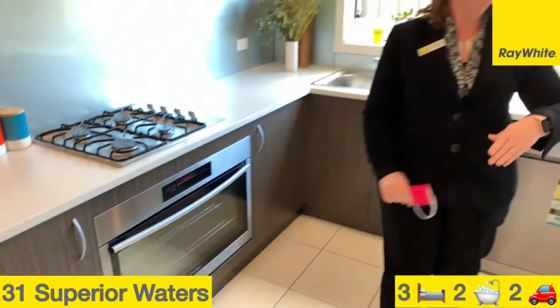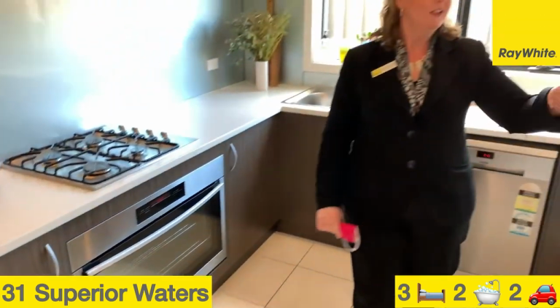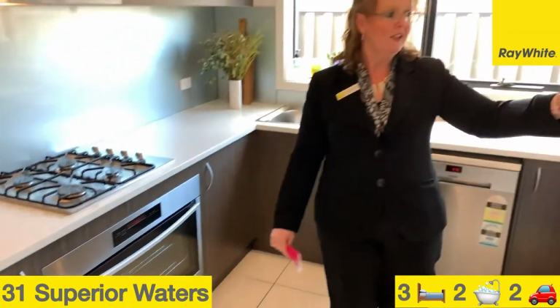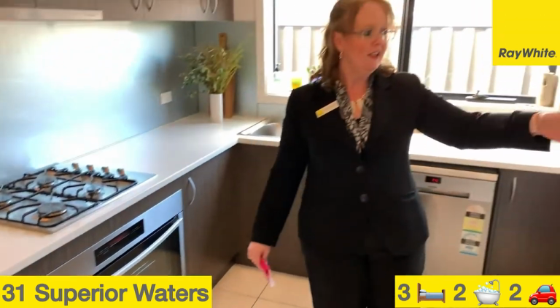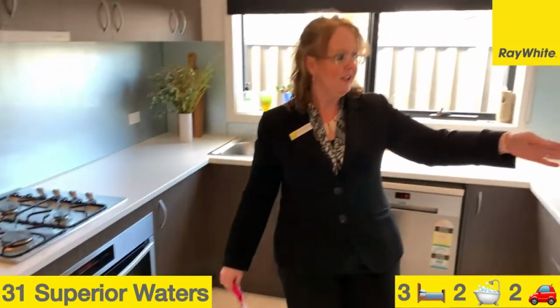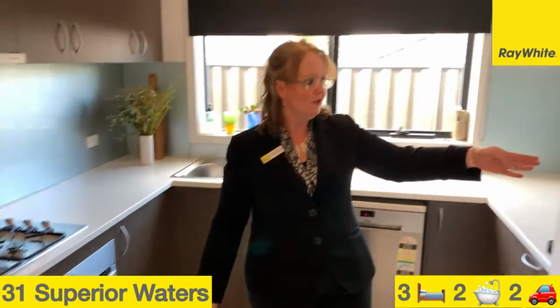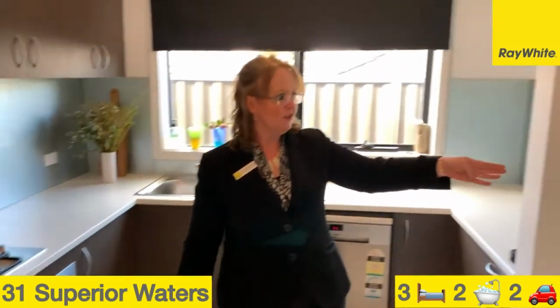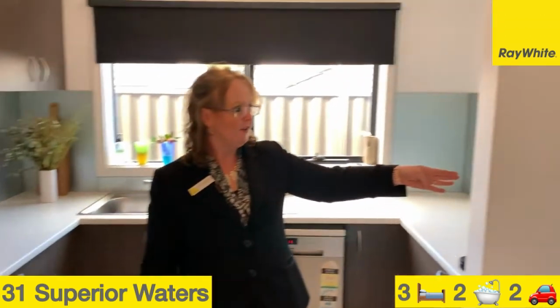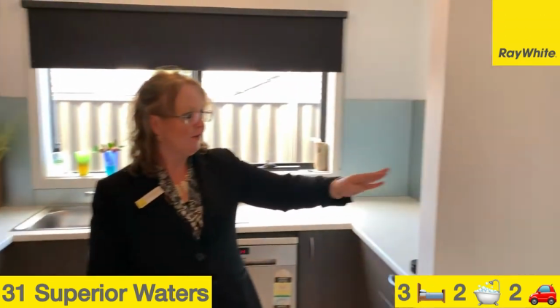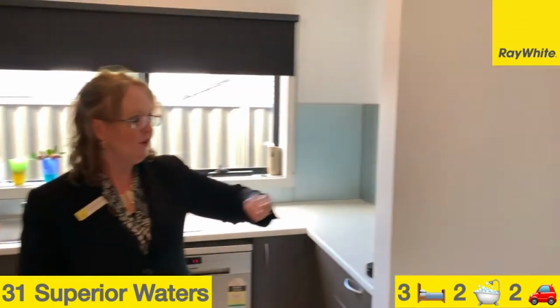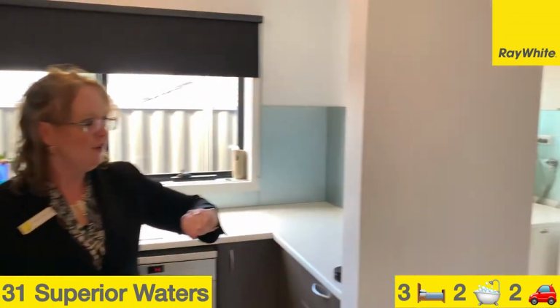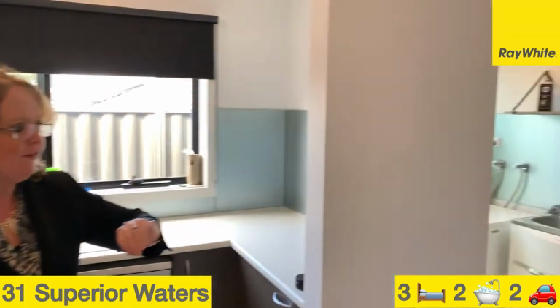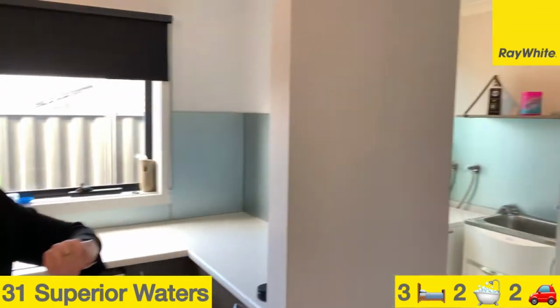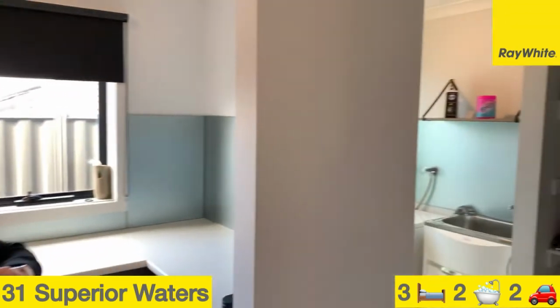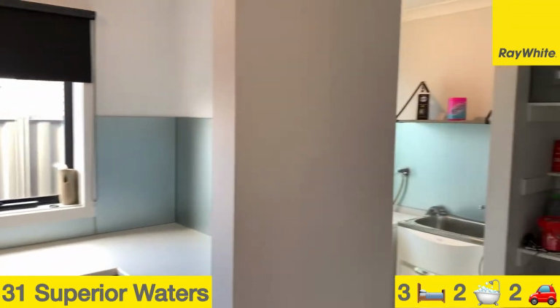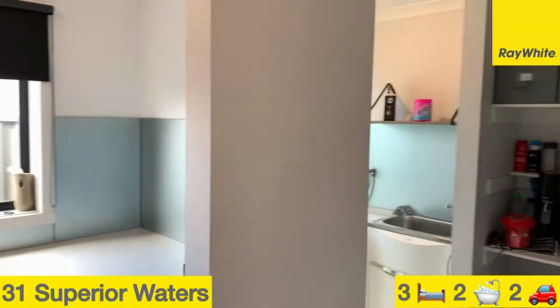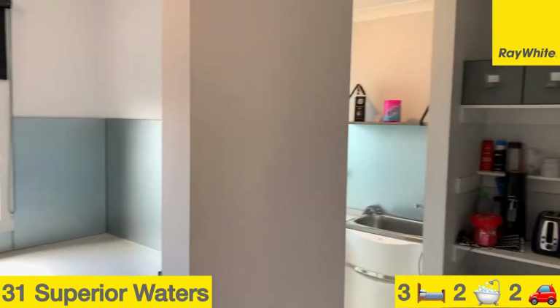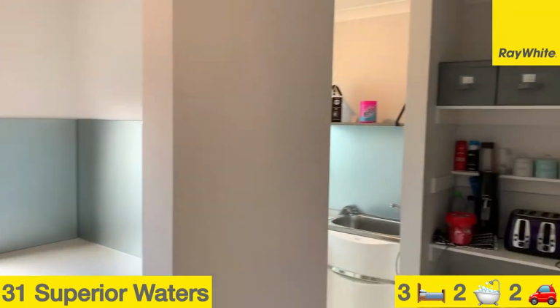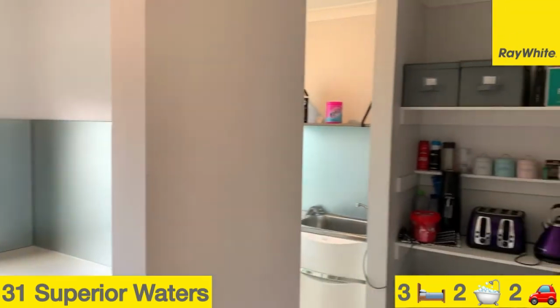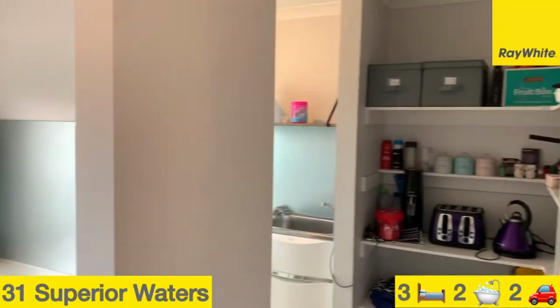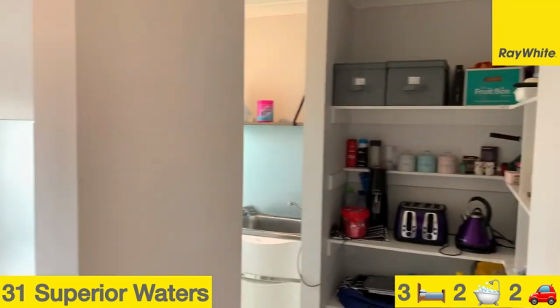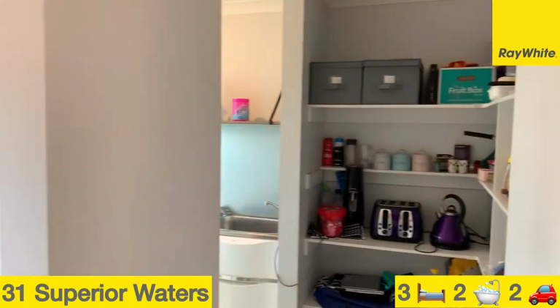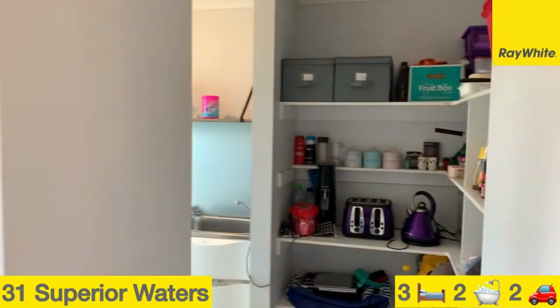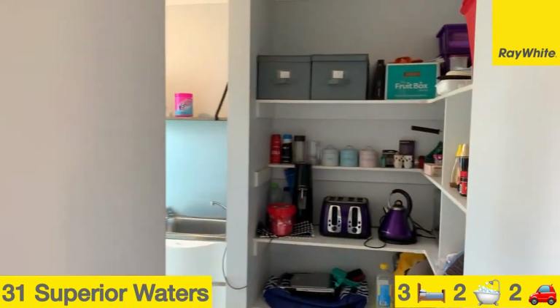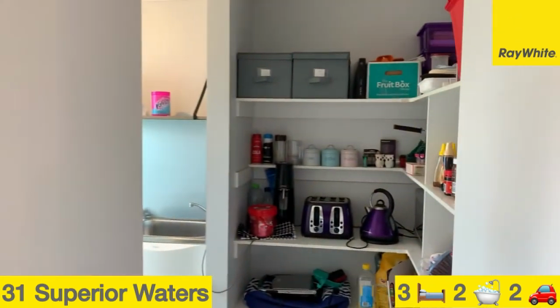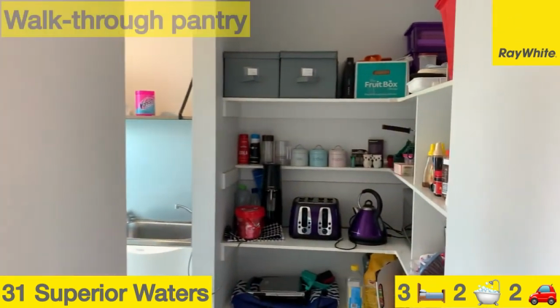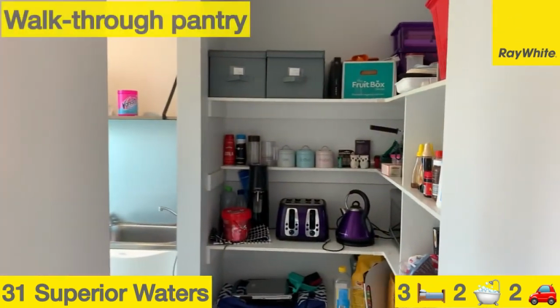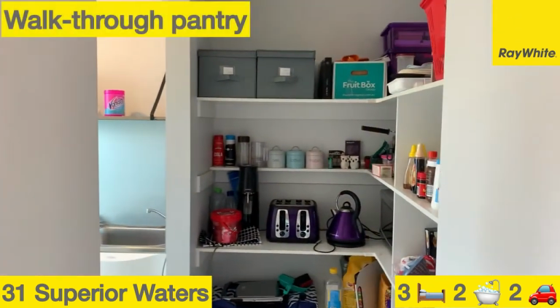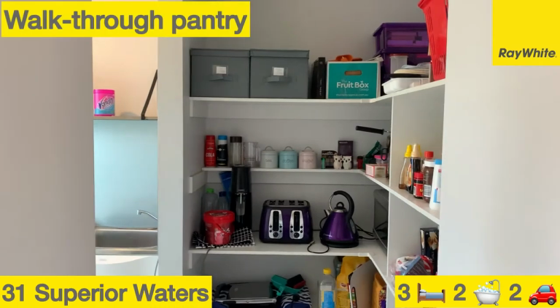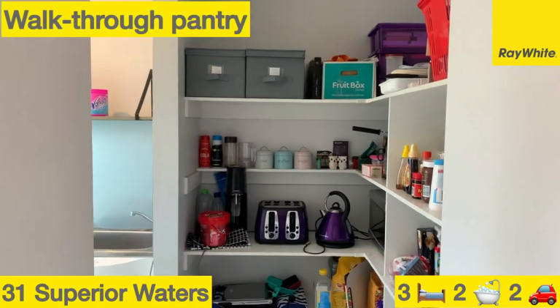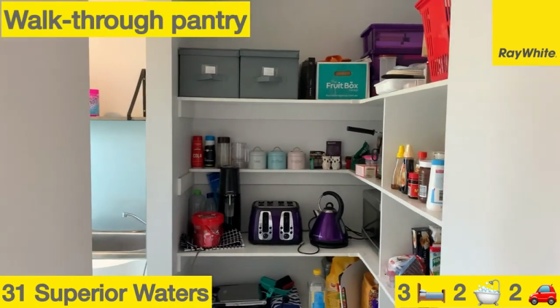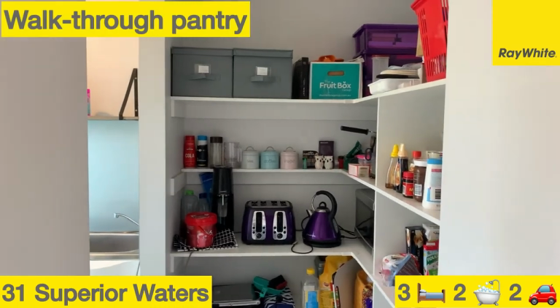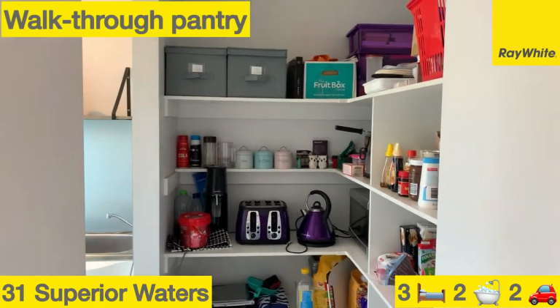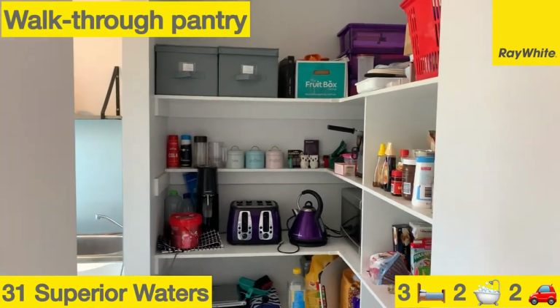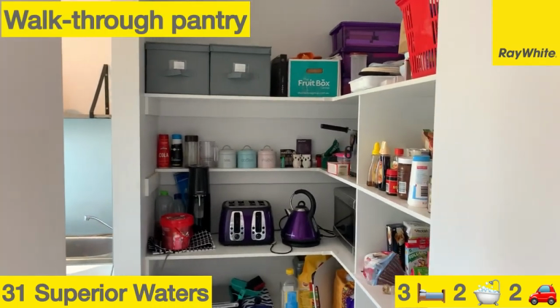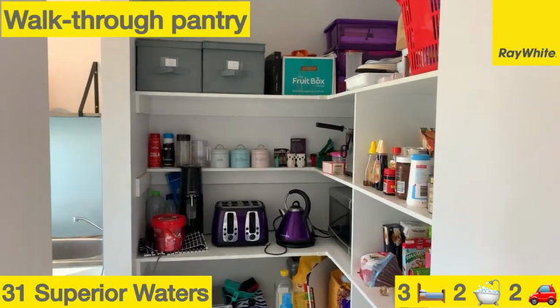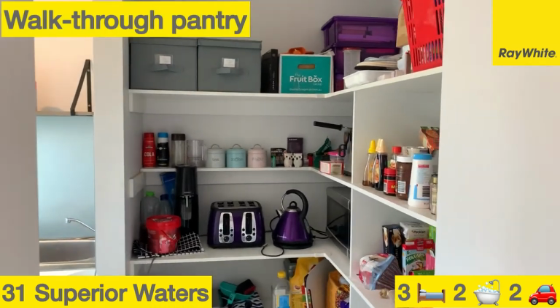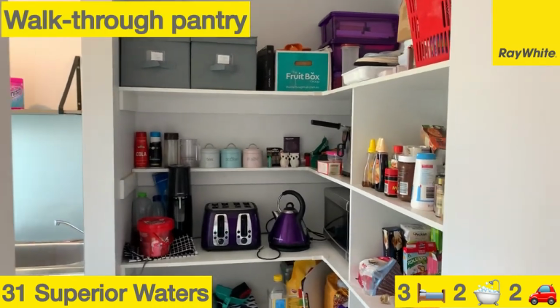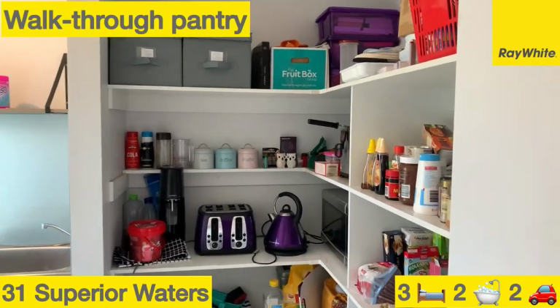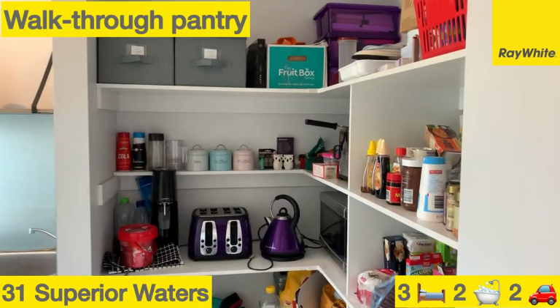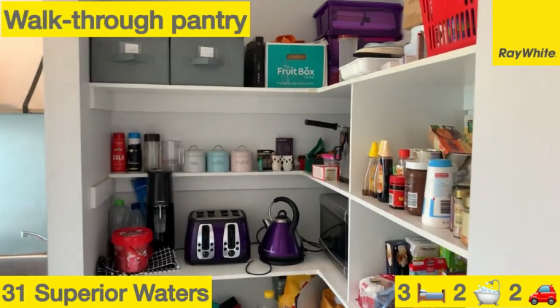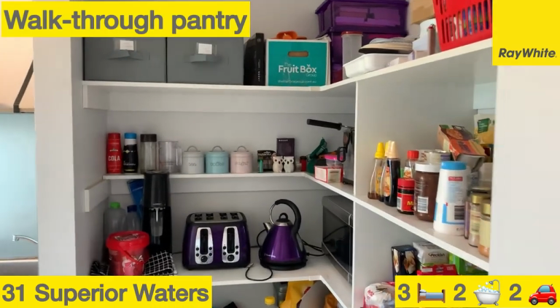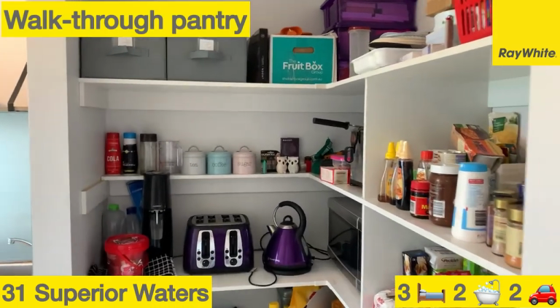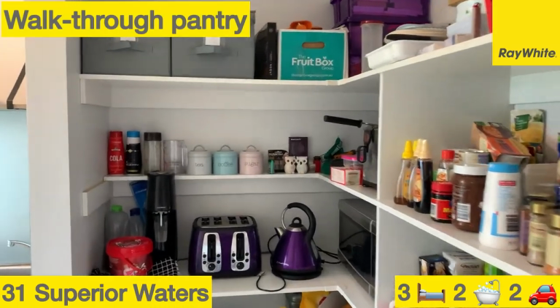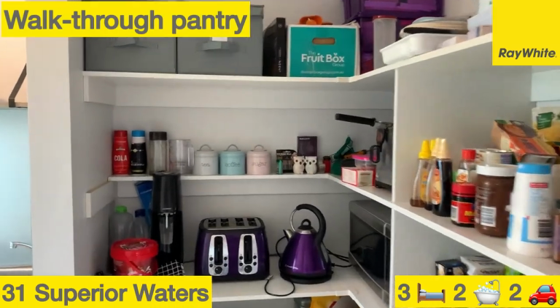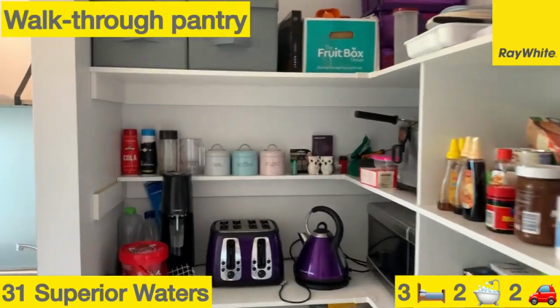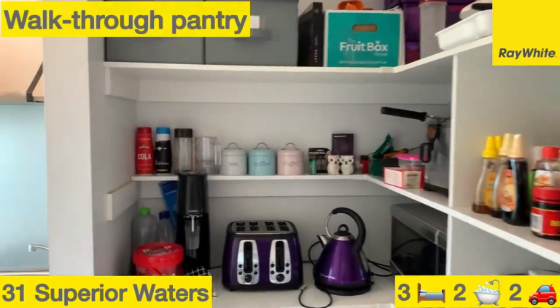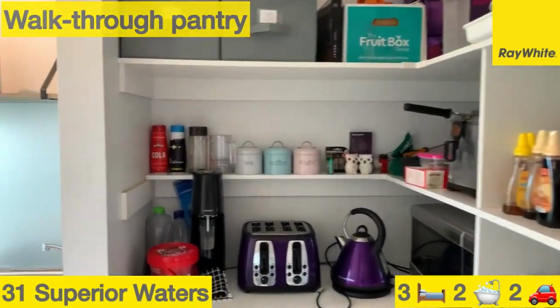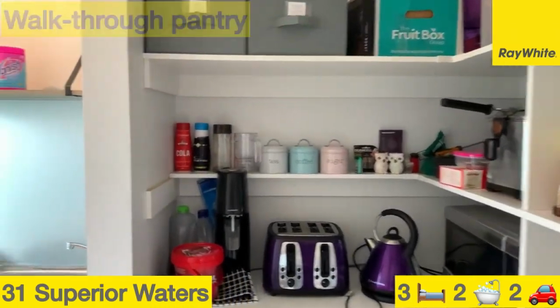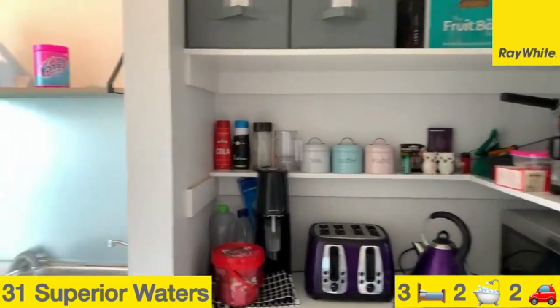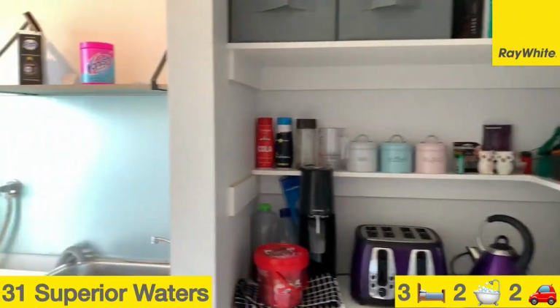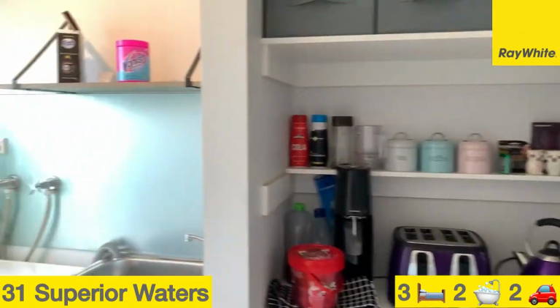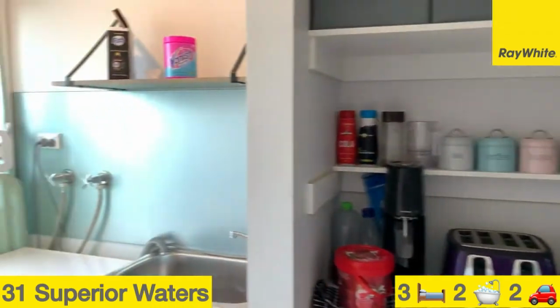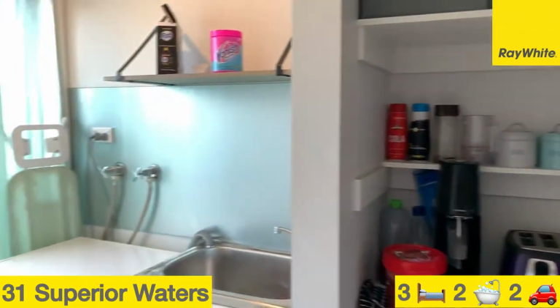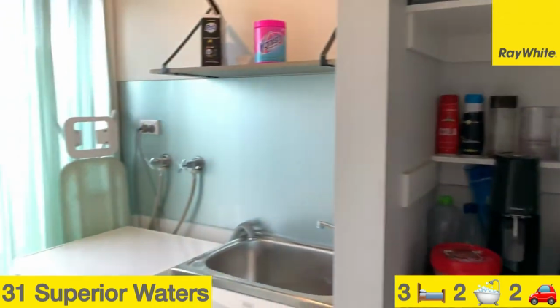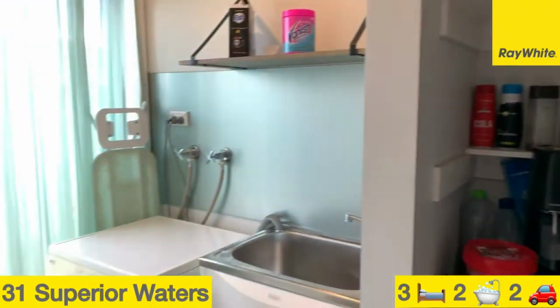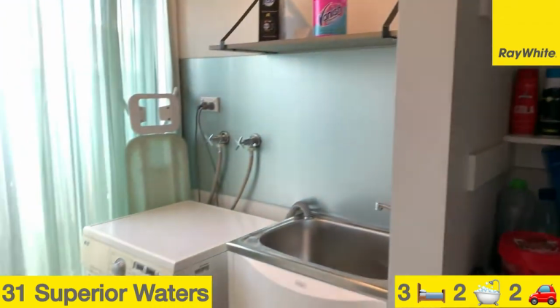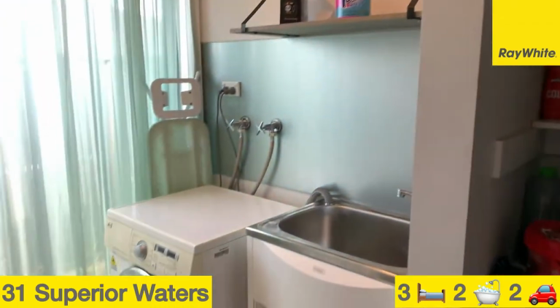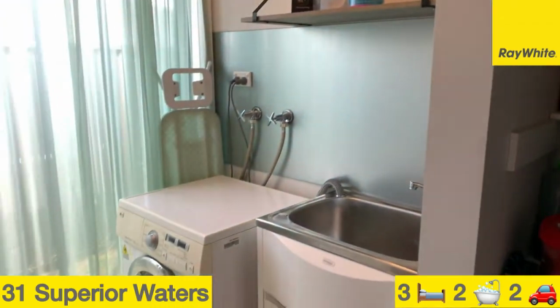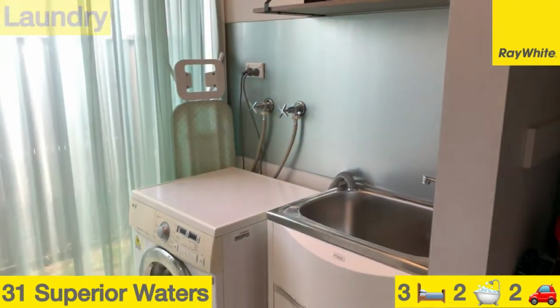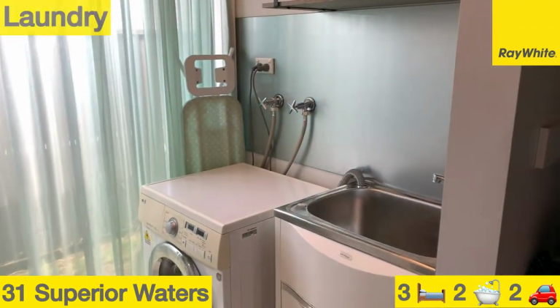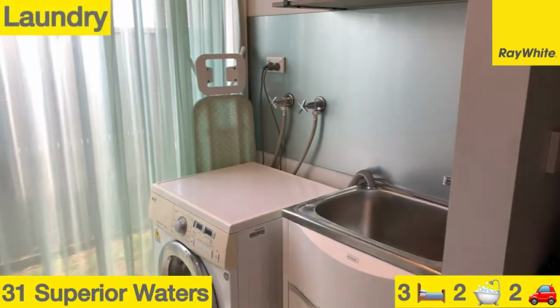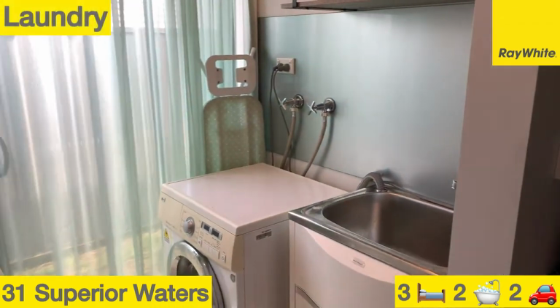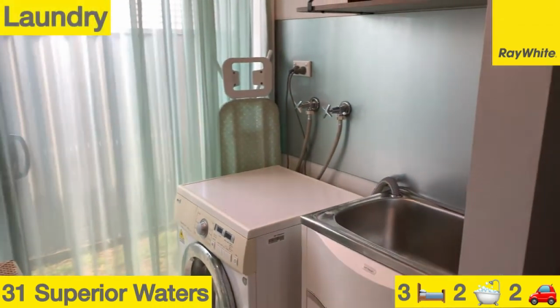Heading on through you've got the walk-through pantry, followed by the laundry and access into the backyard.